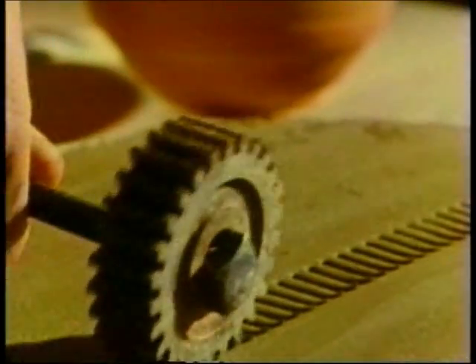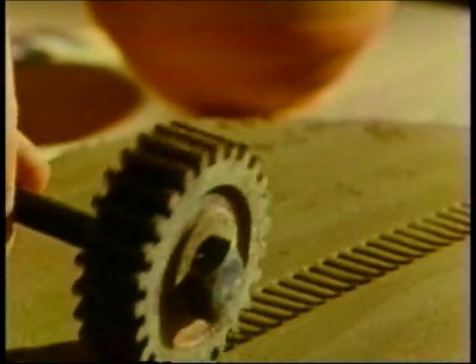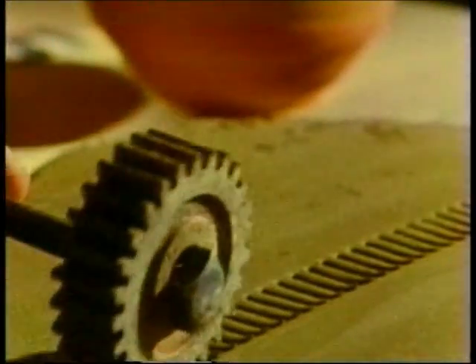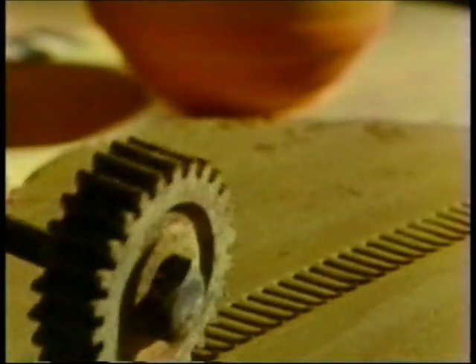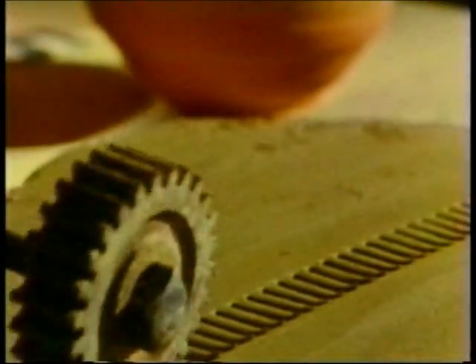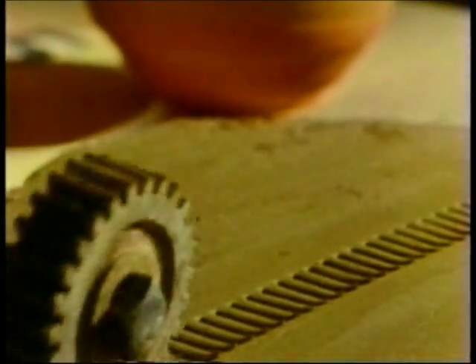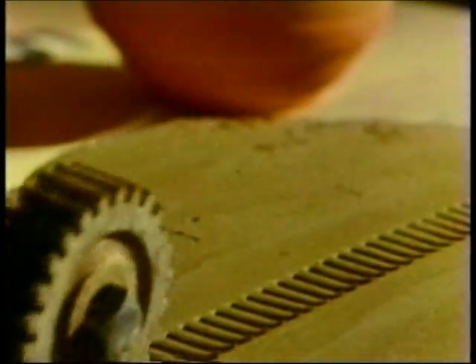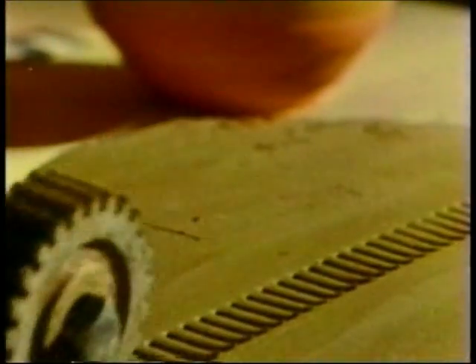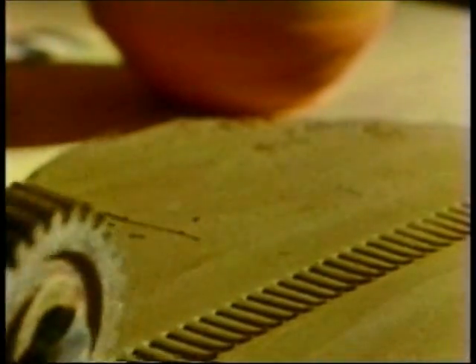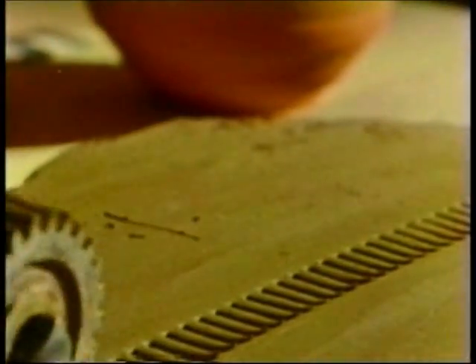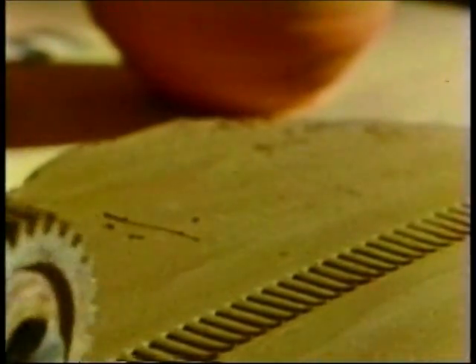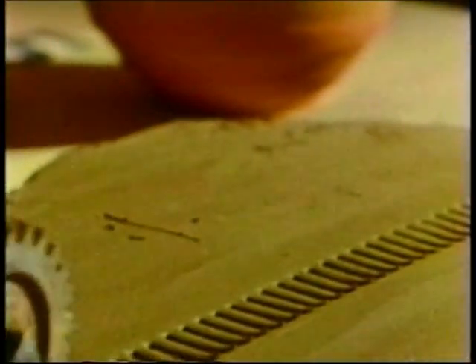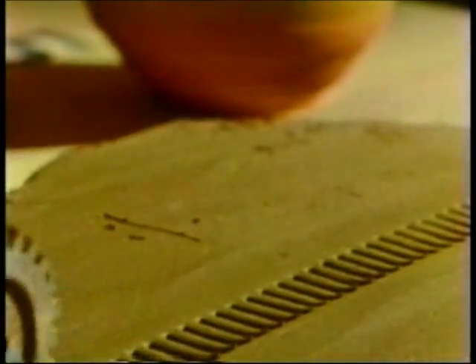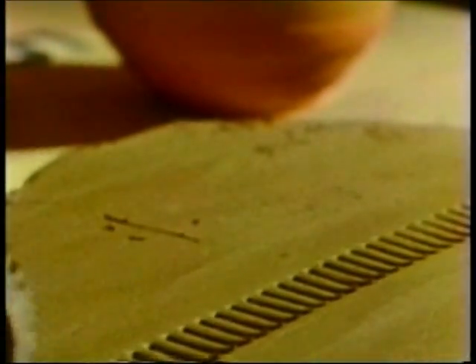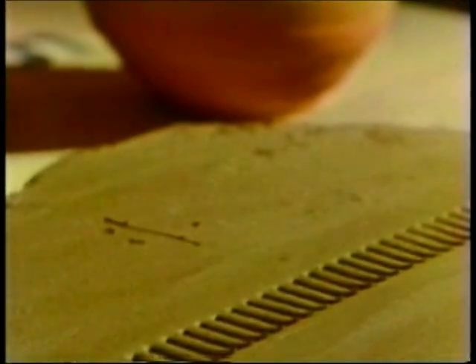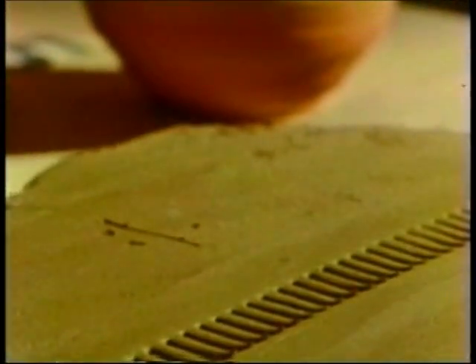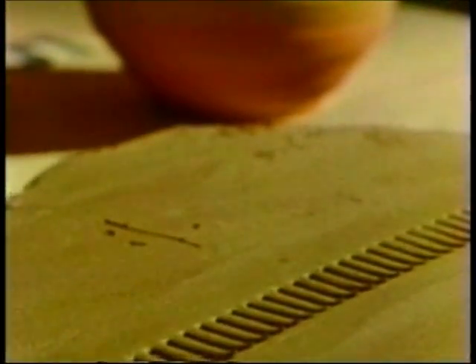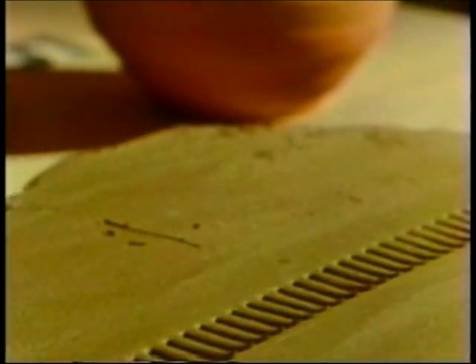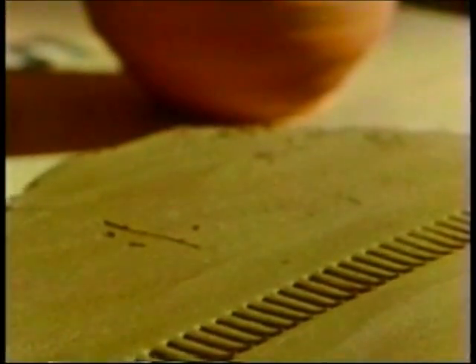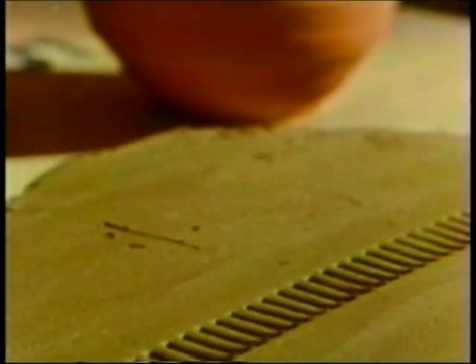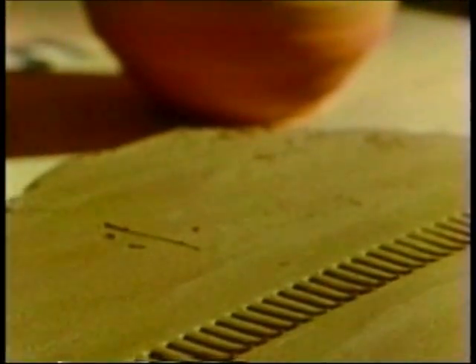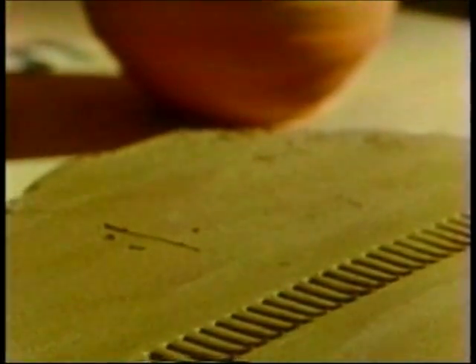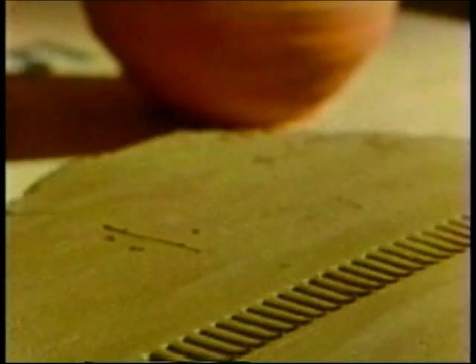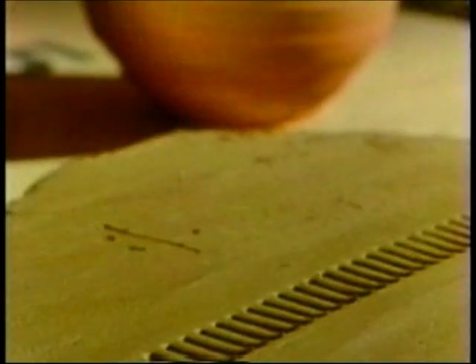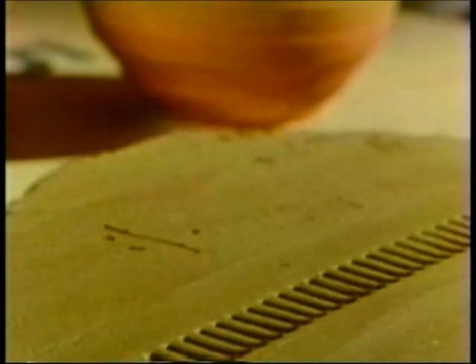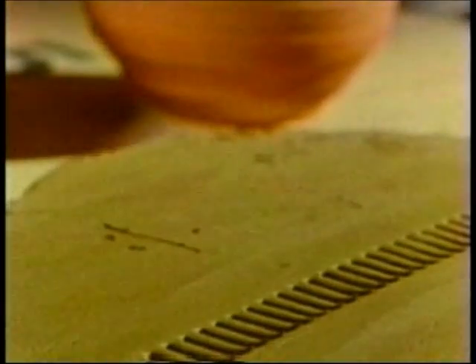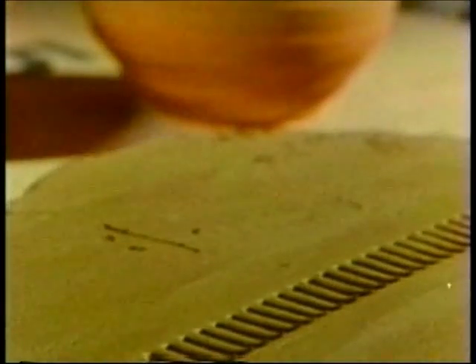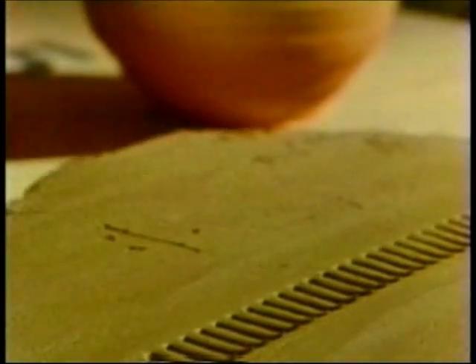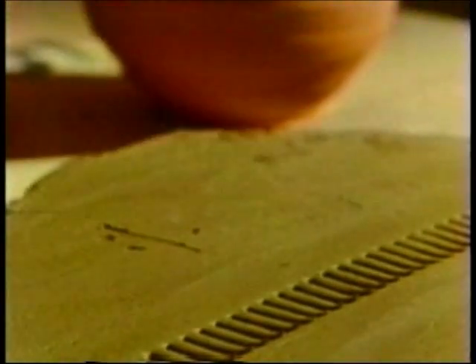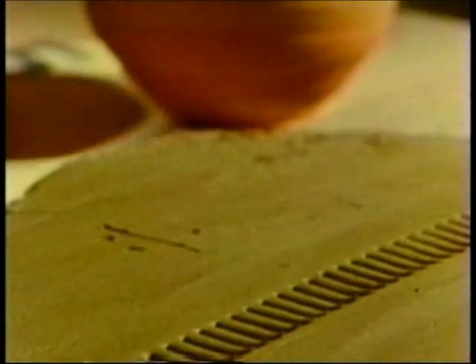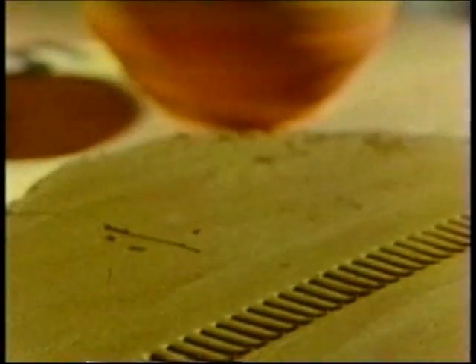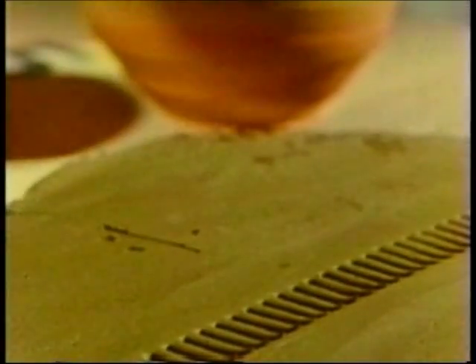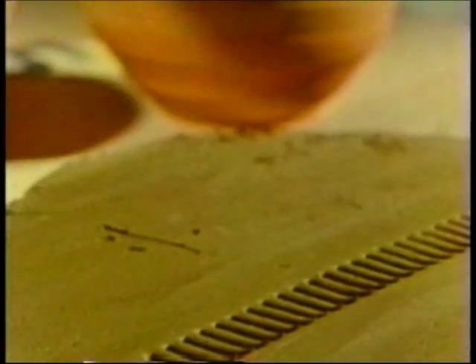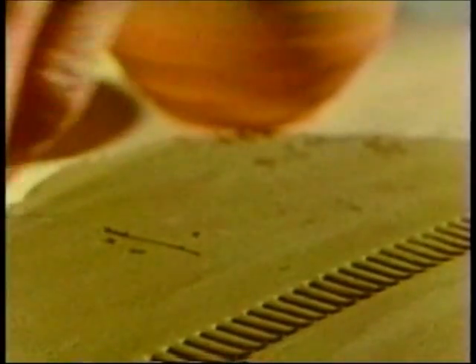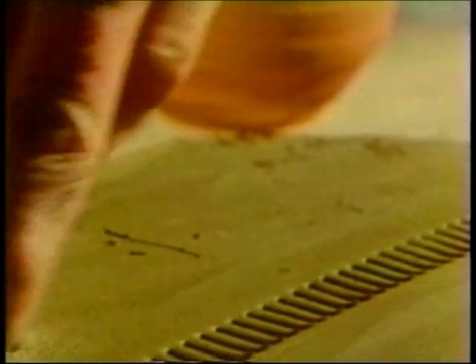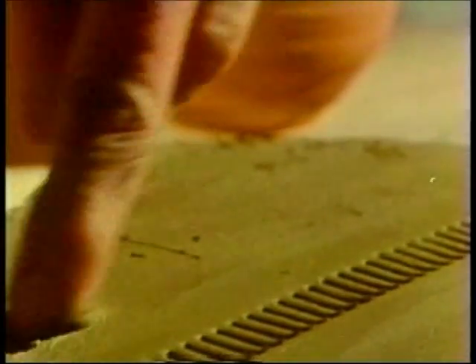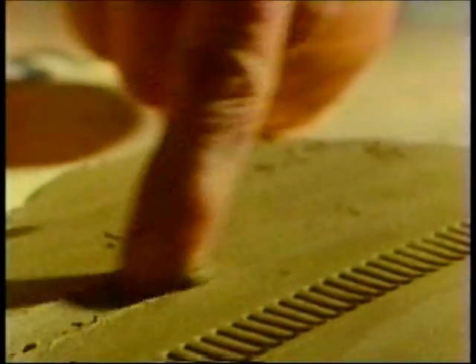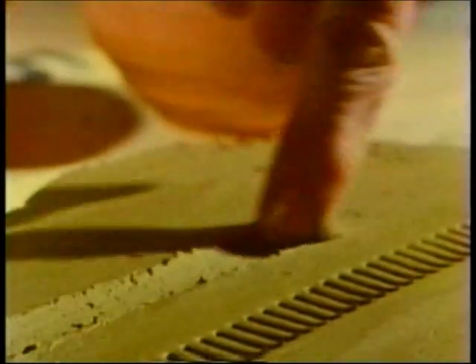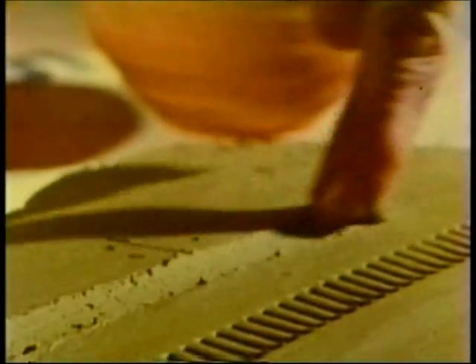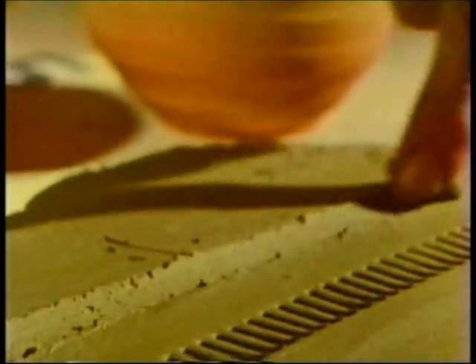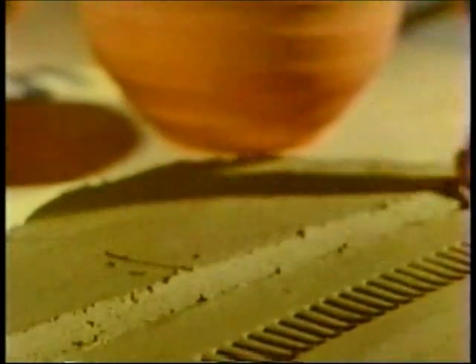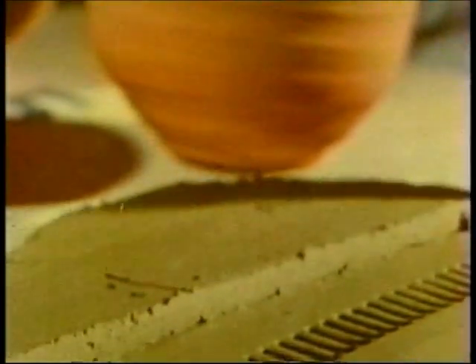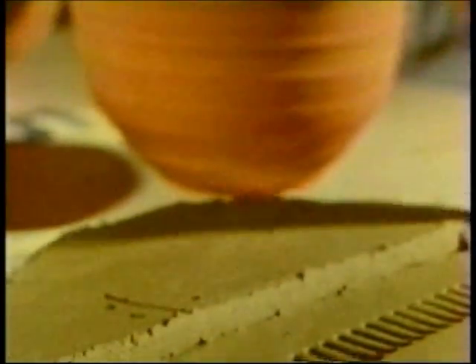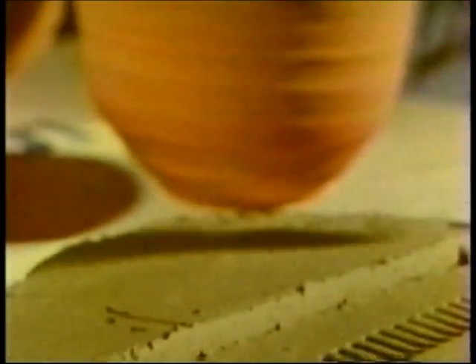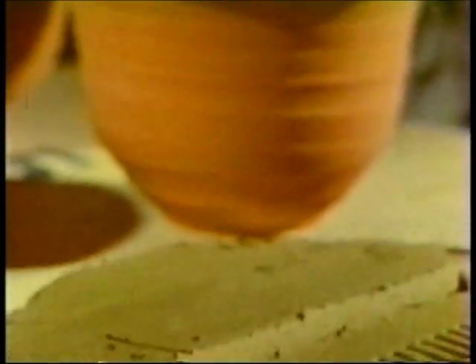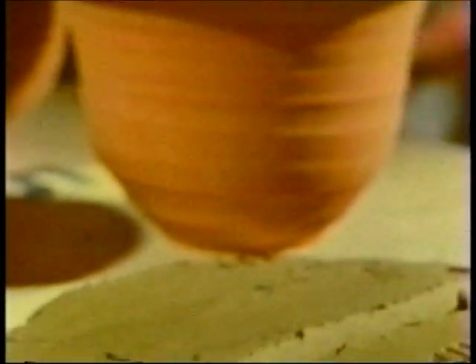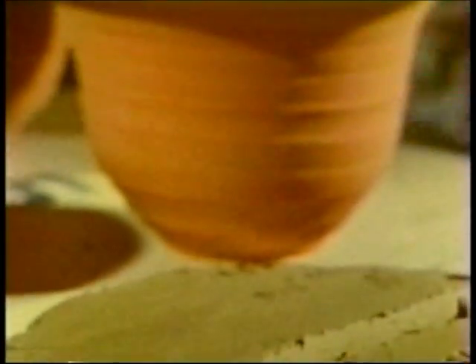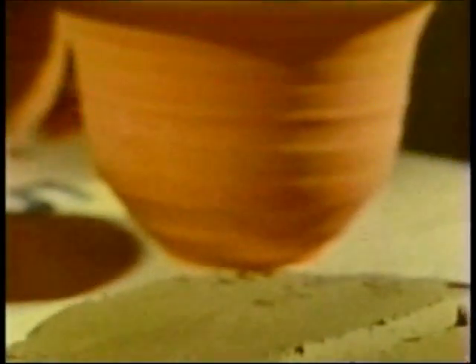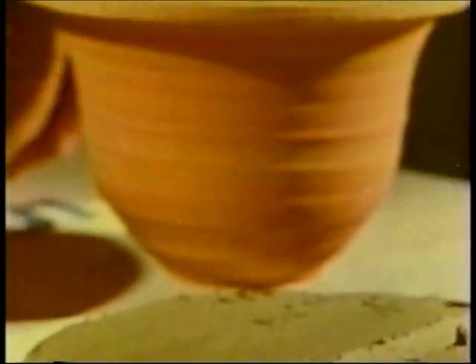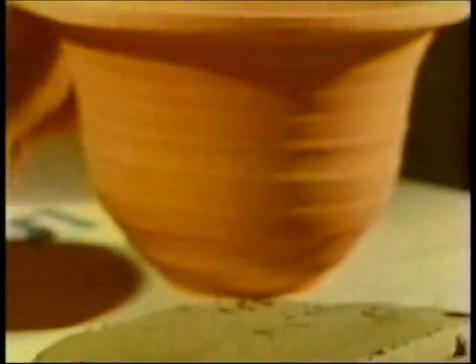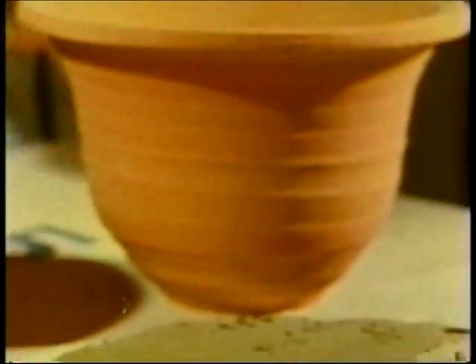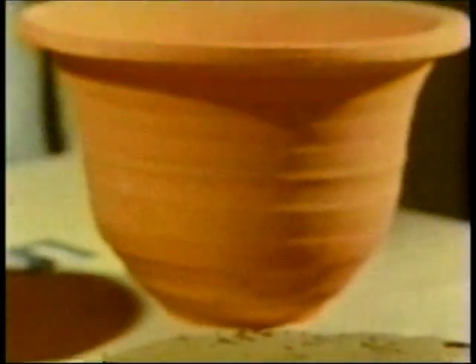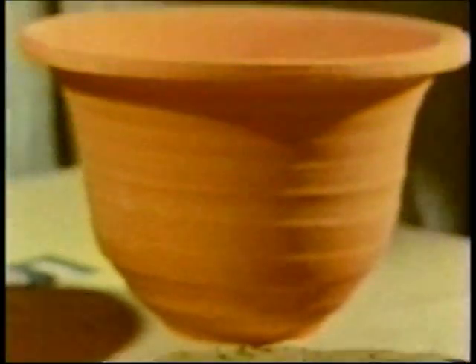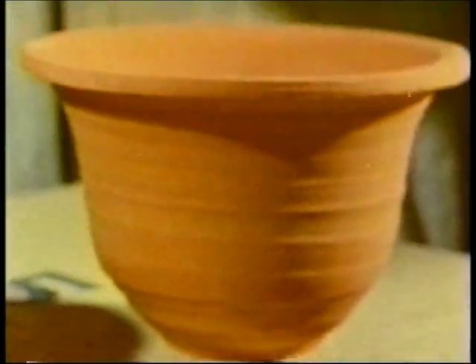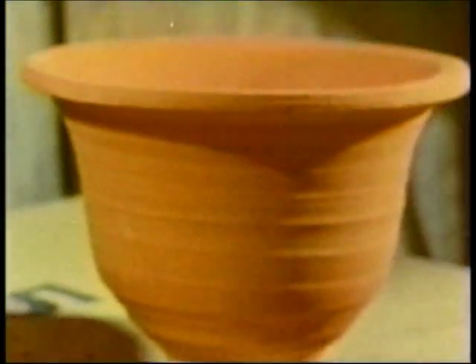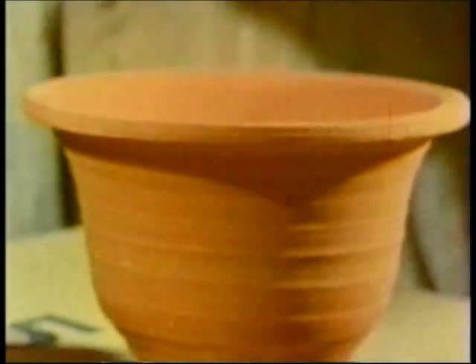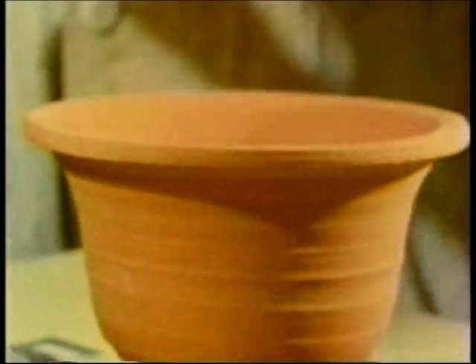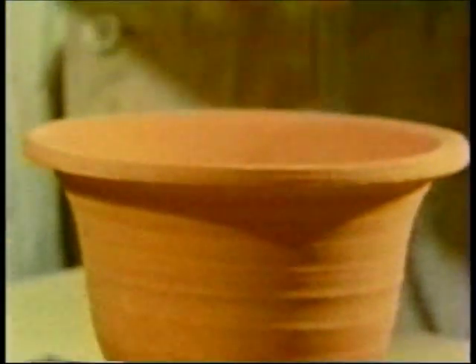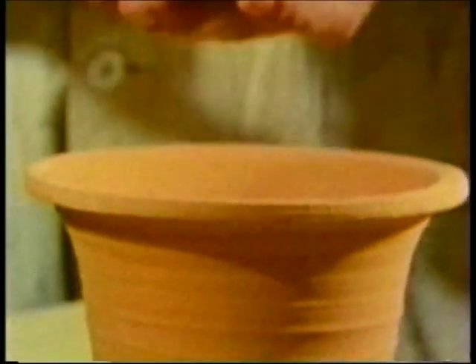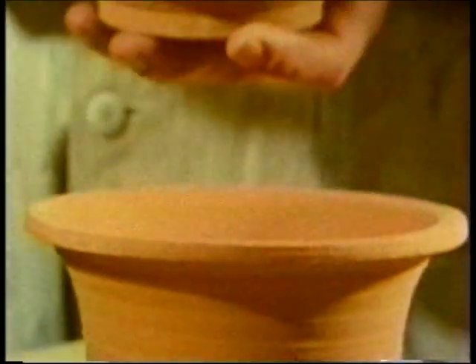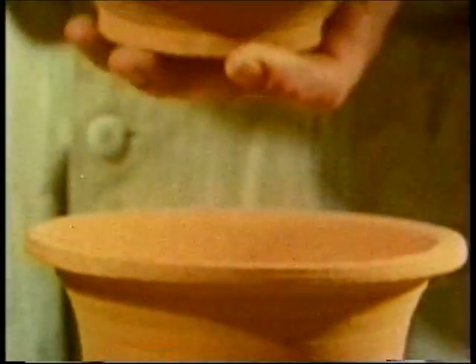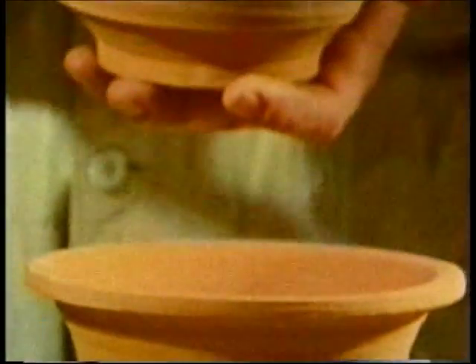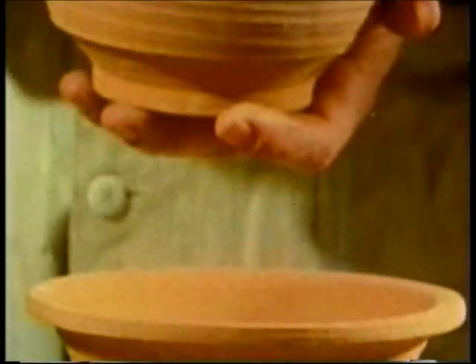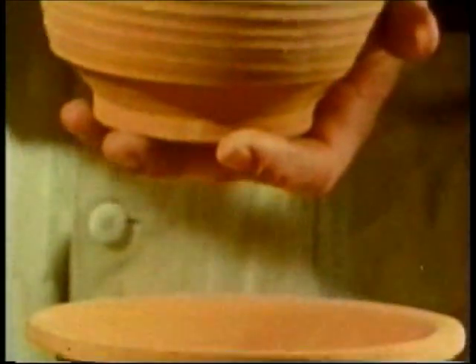Other clays, like this surface red clay, contain much iron and will fire red or brown, like this flower pot.